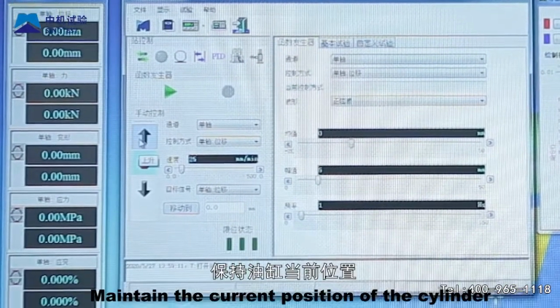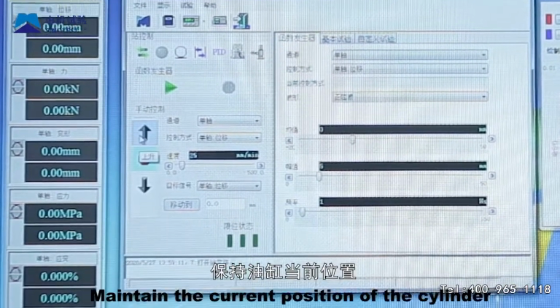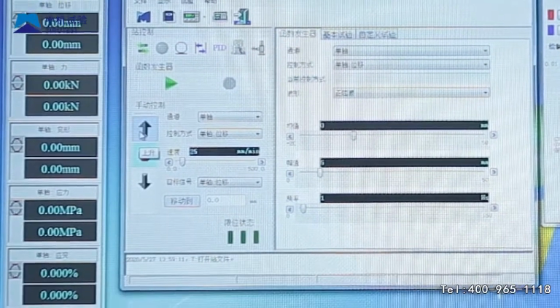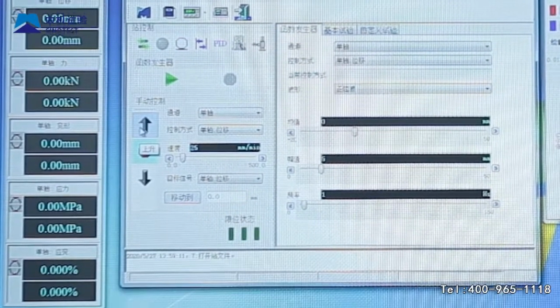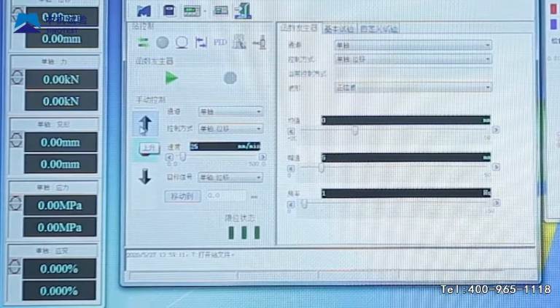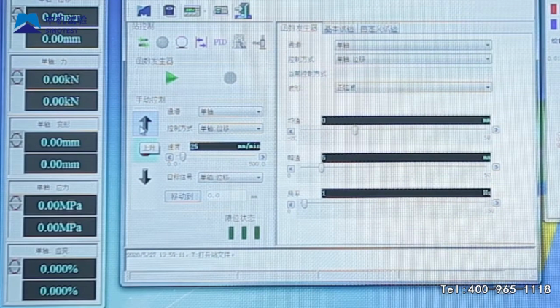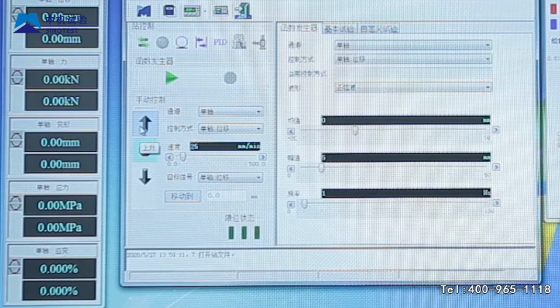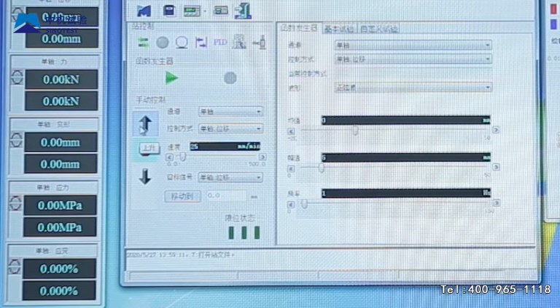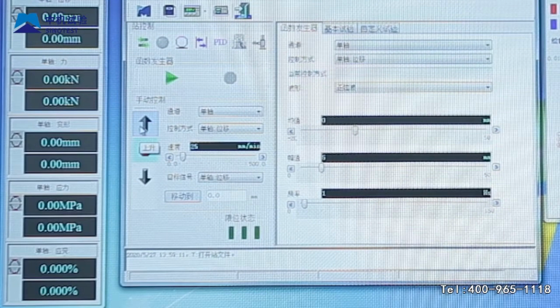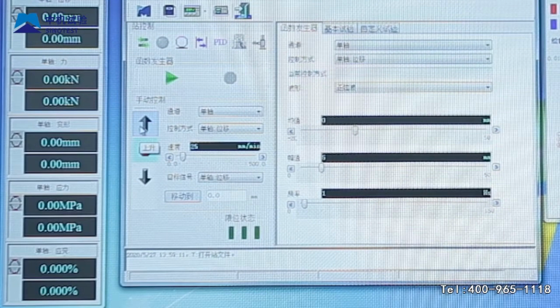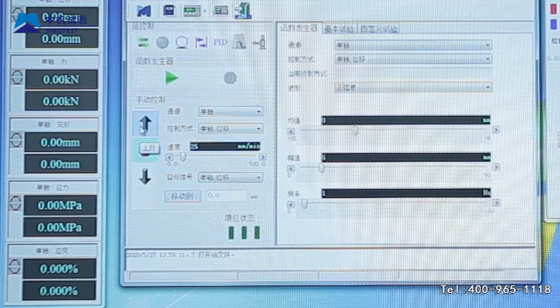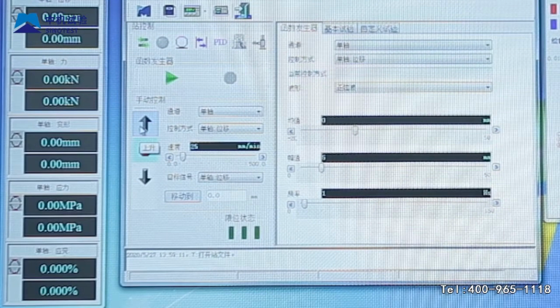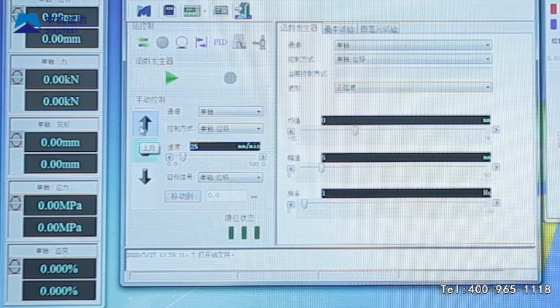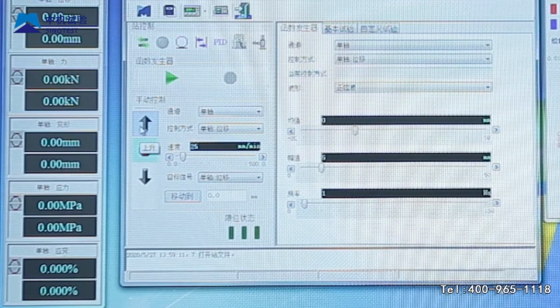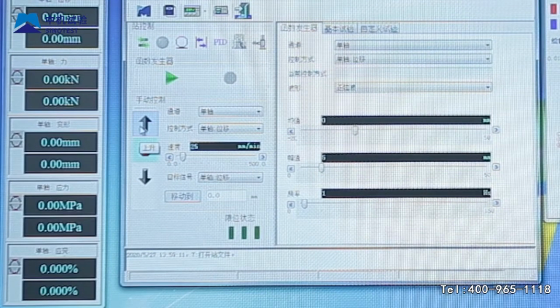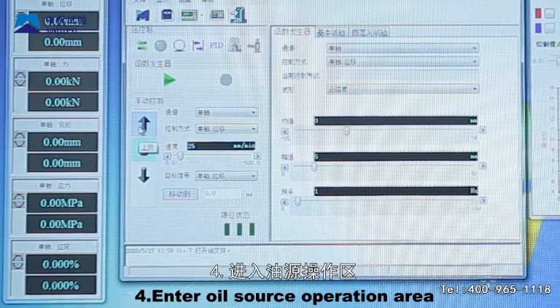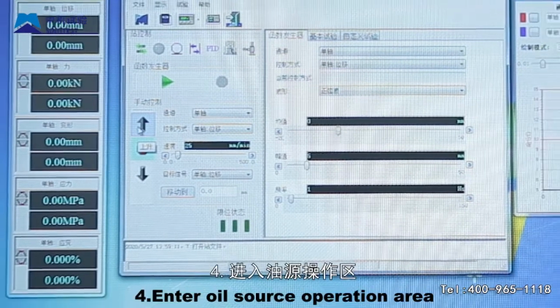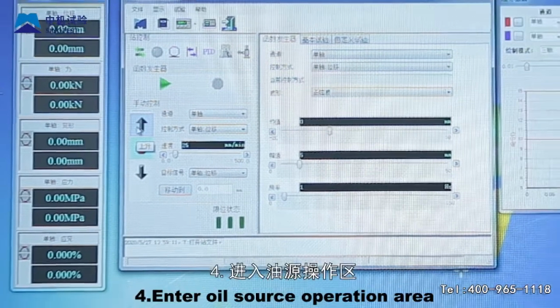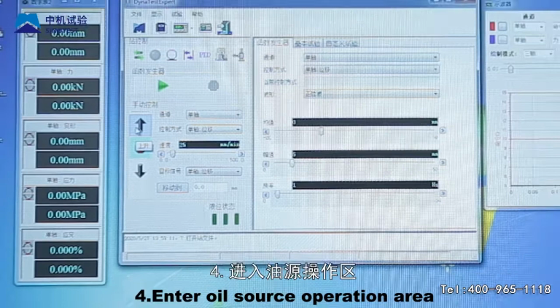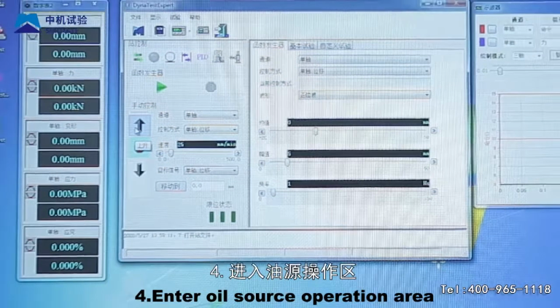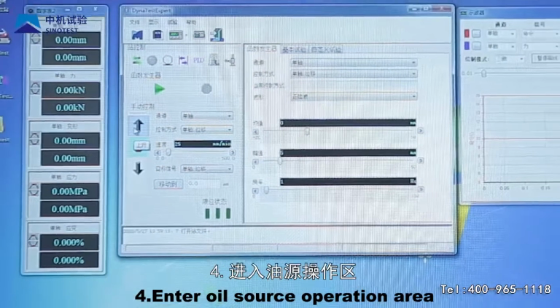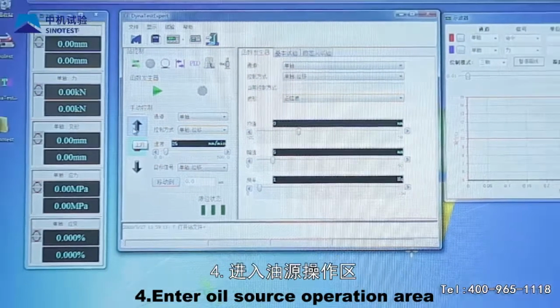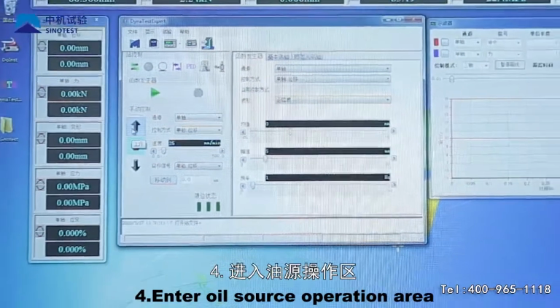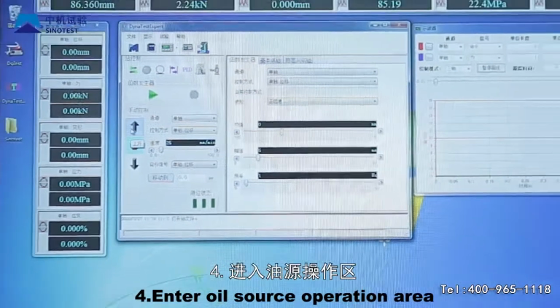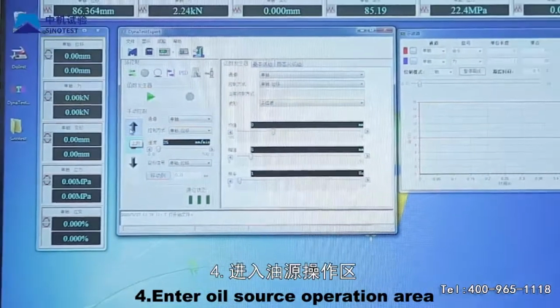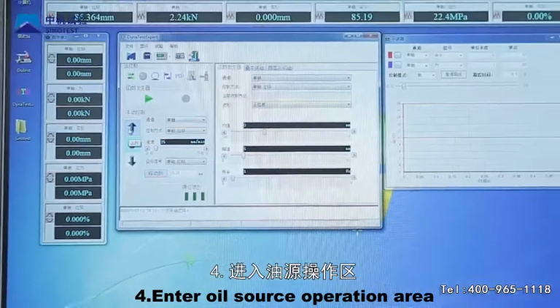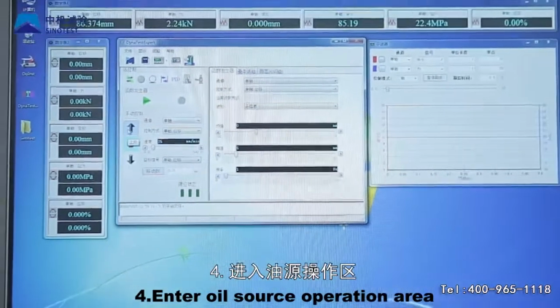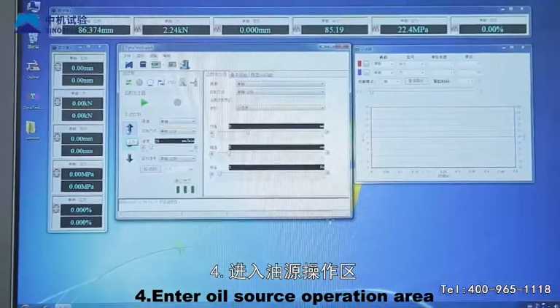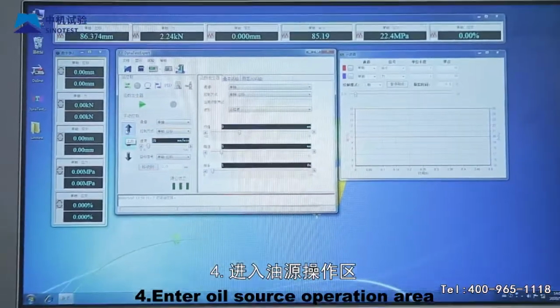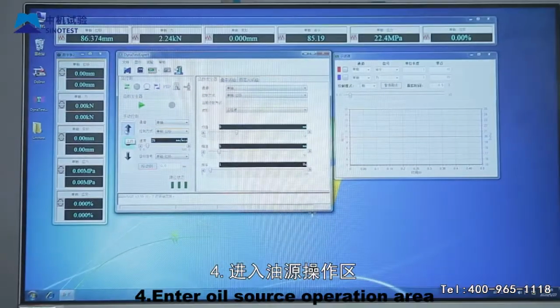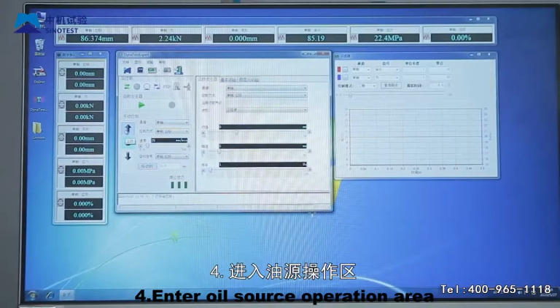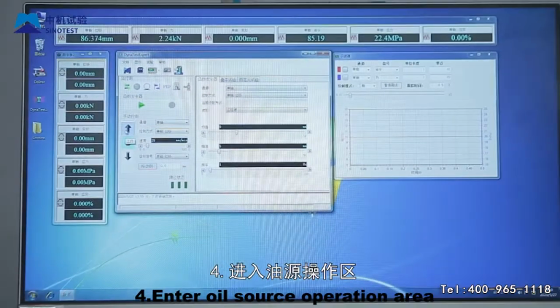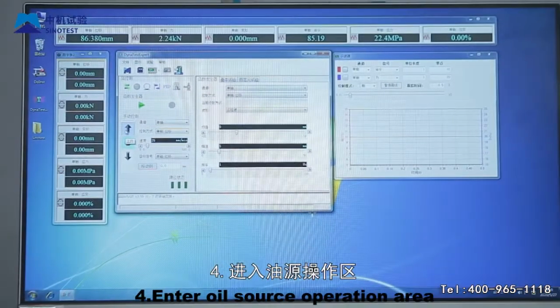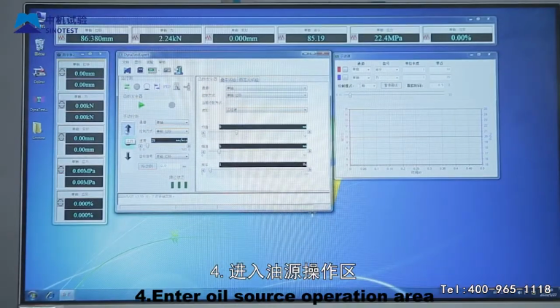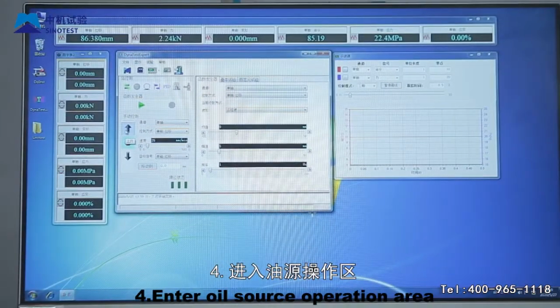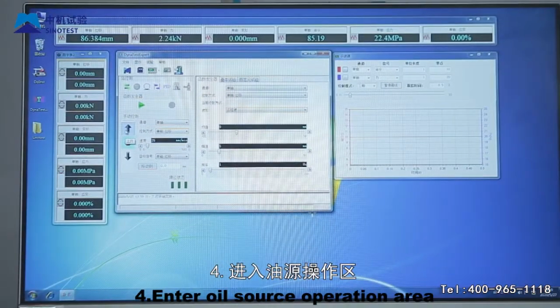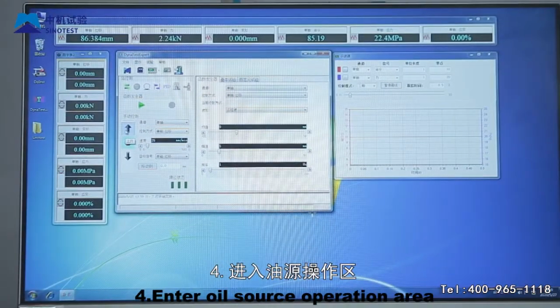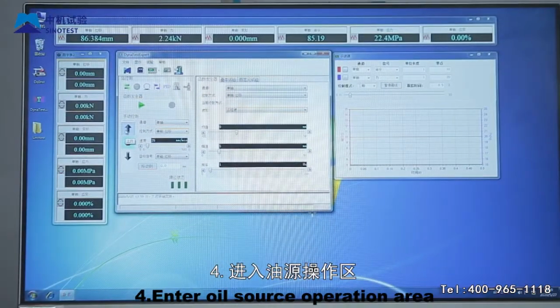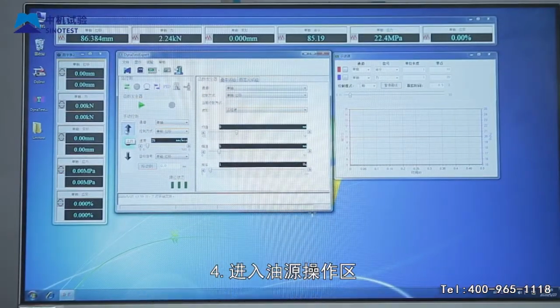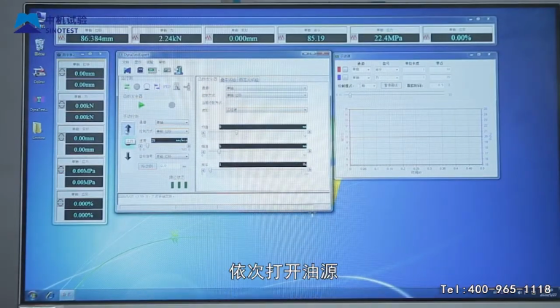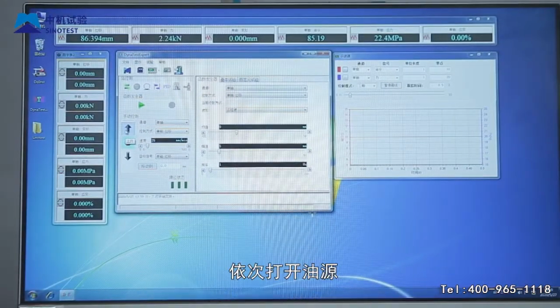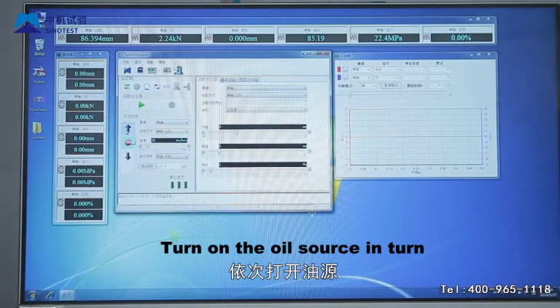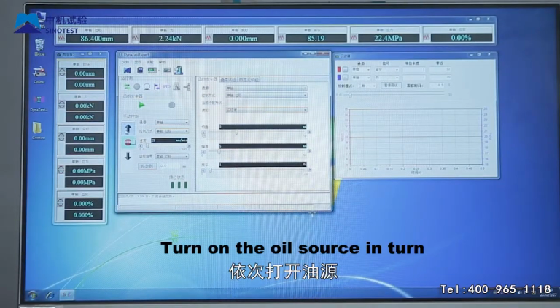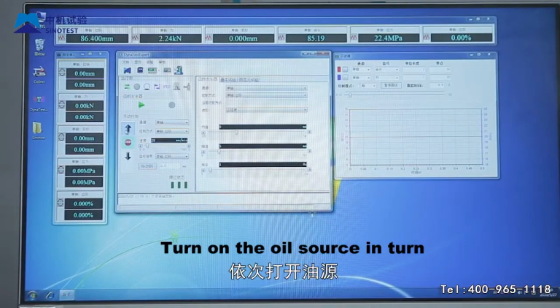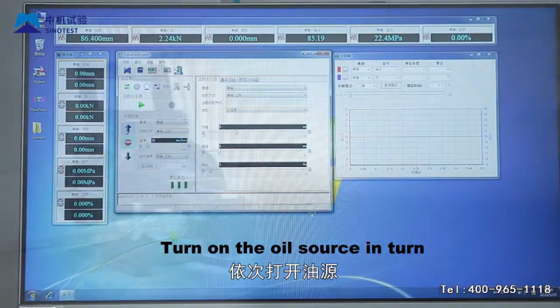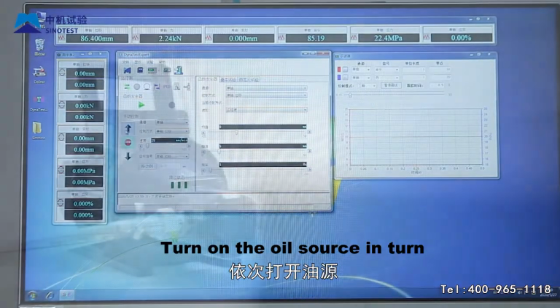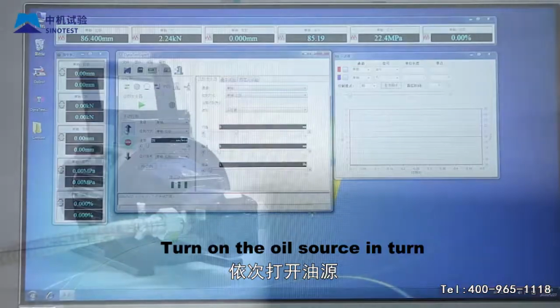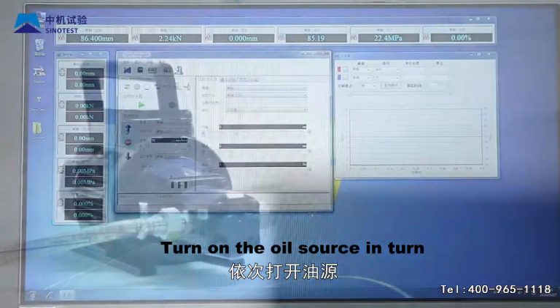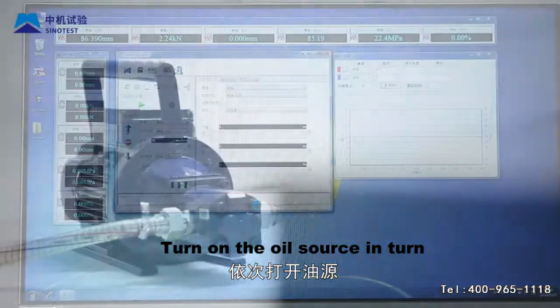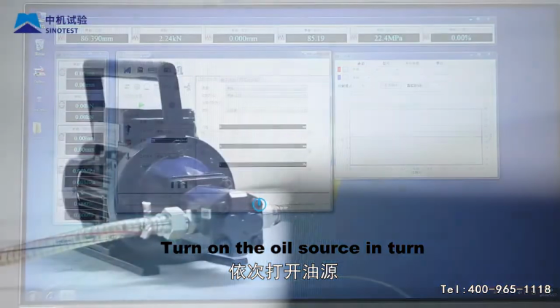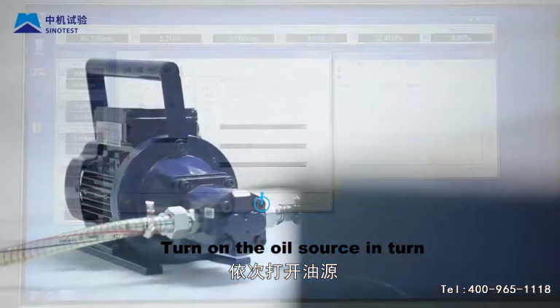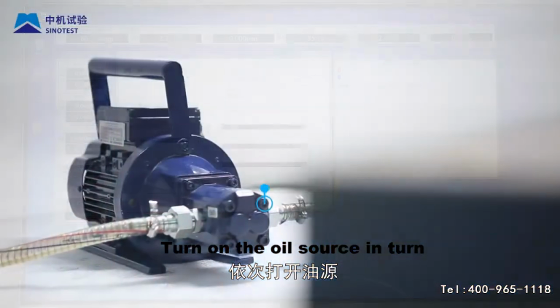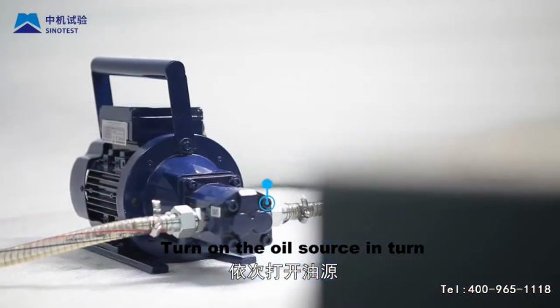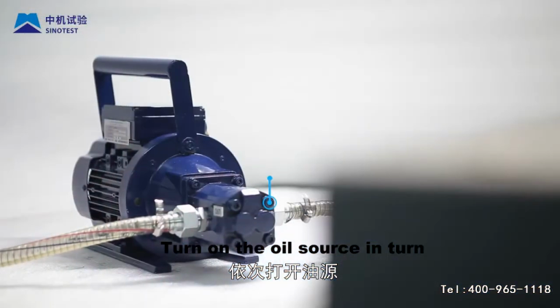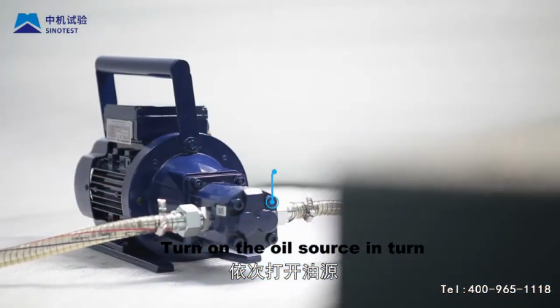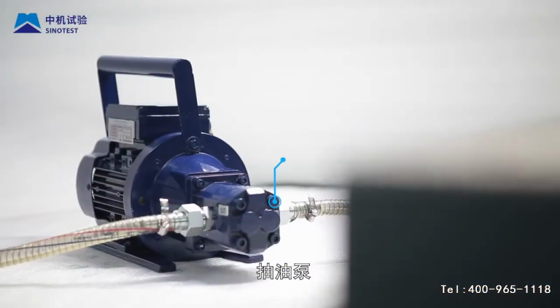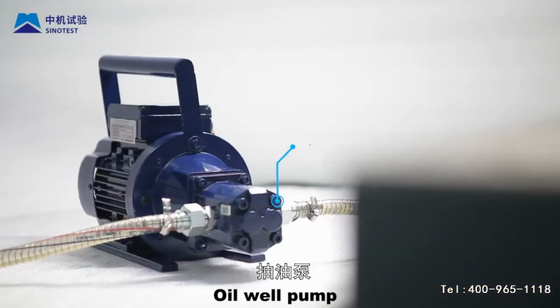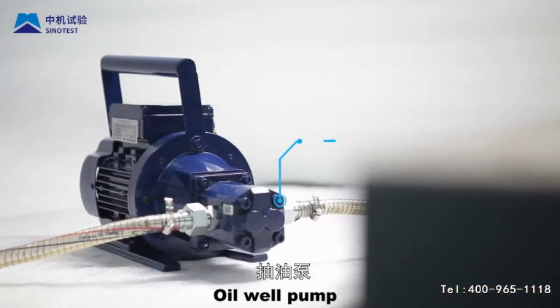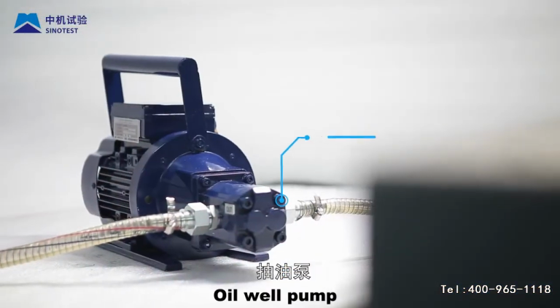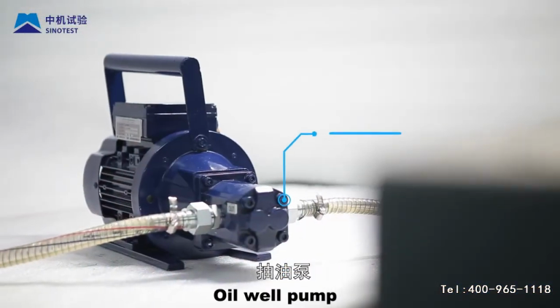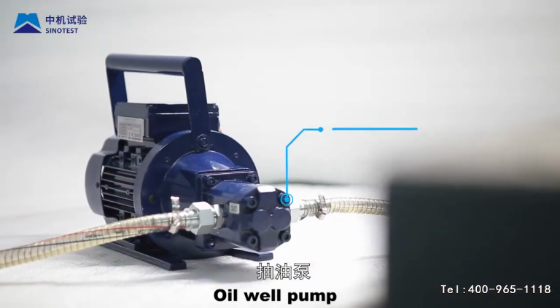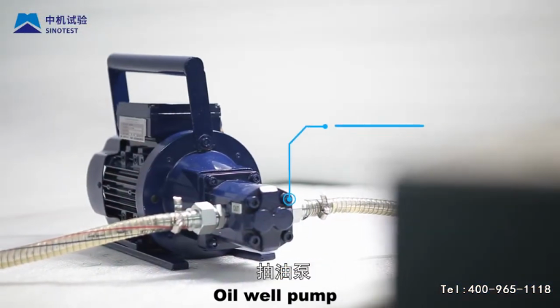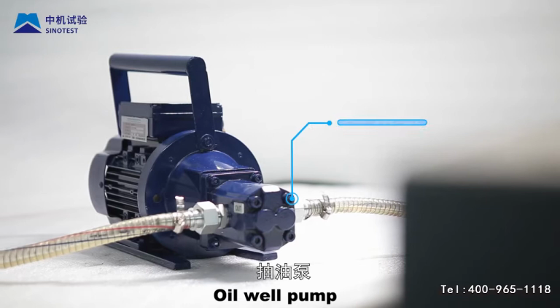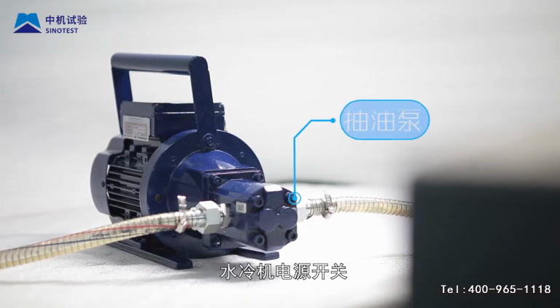Step 4: Enter the oil source operation area. Turn on the oil source and turn on the oil well pump and water cooler power switch.